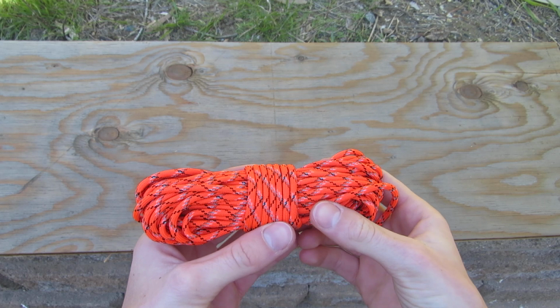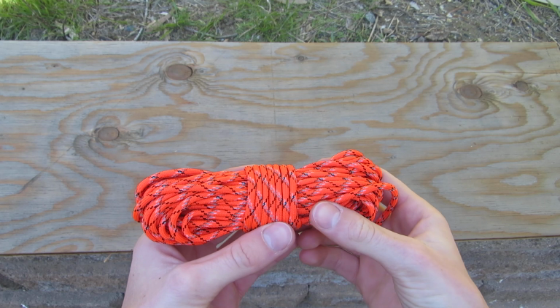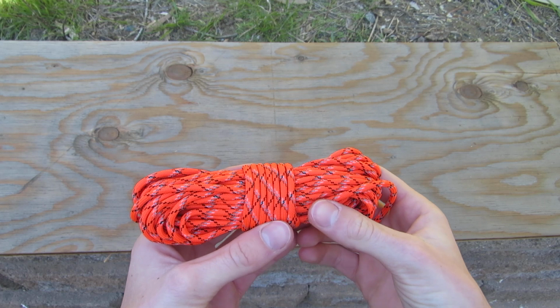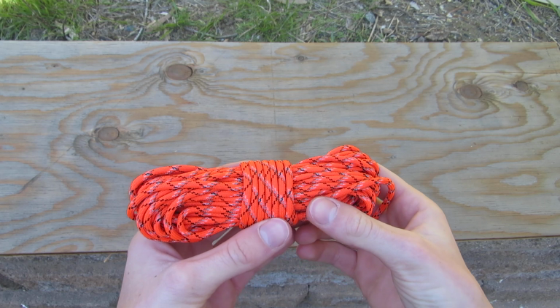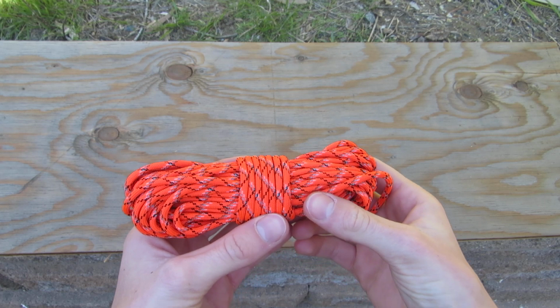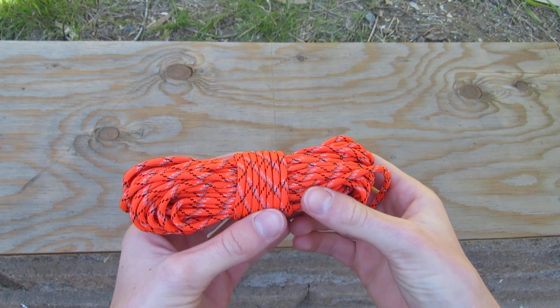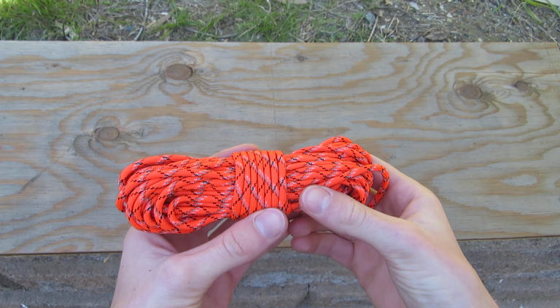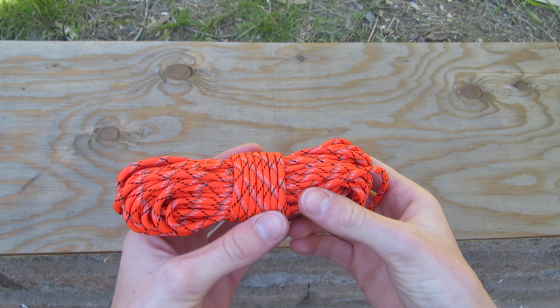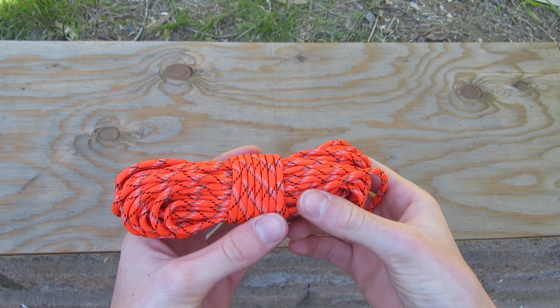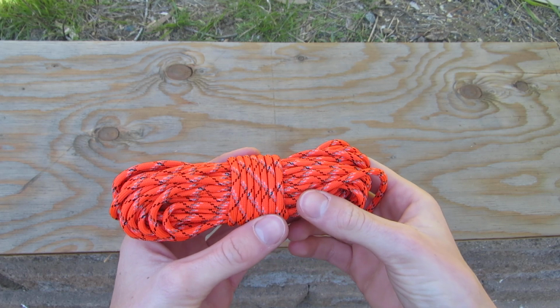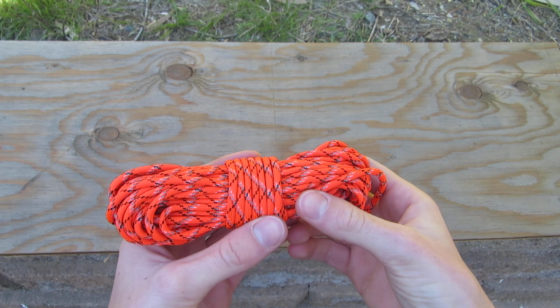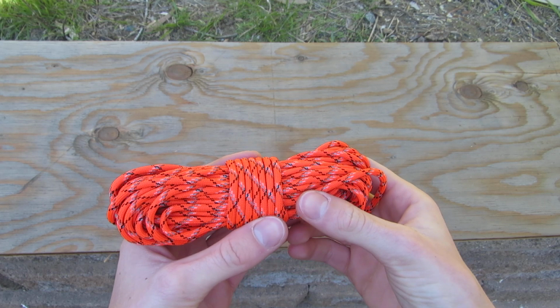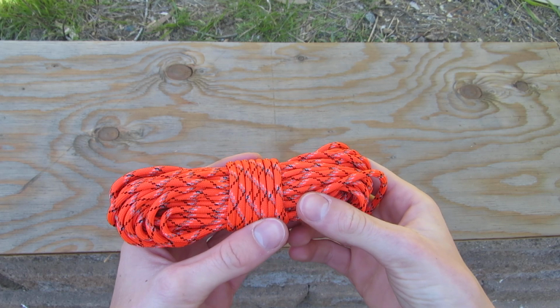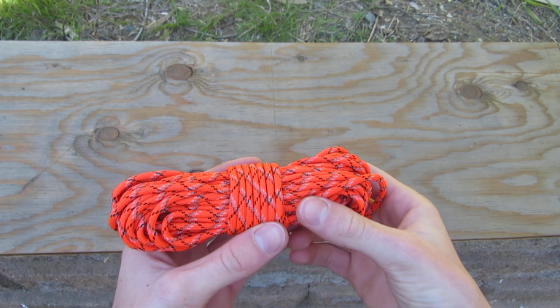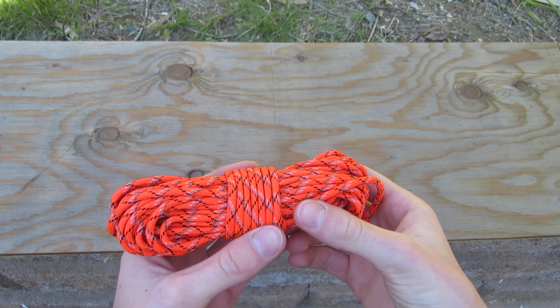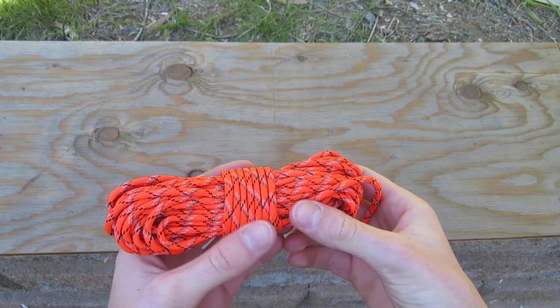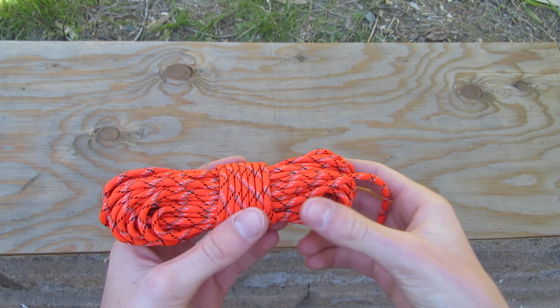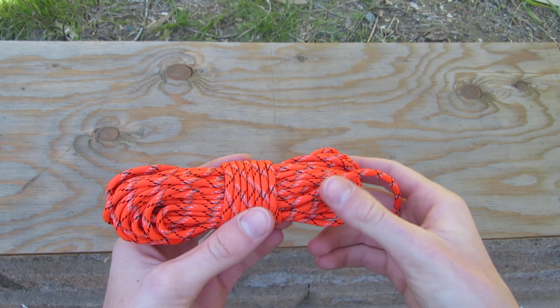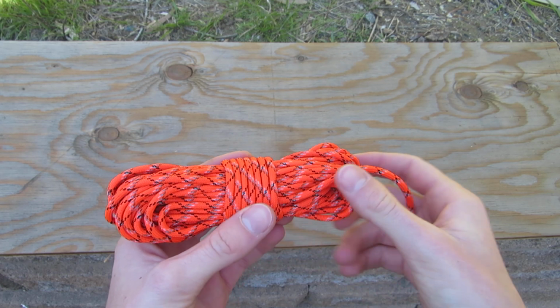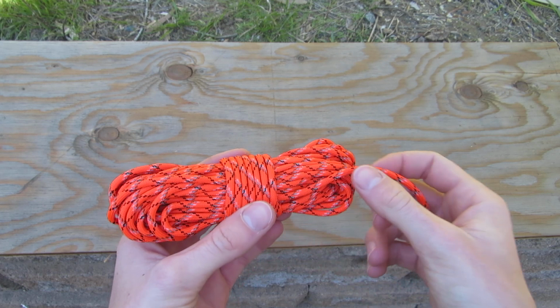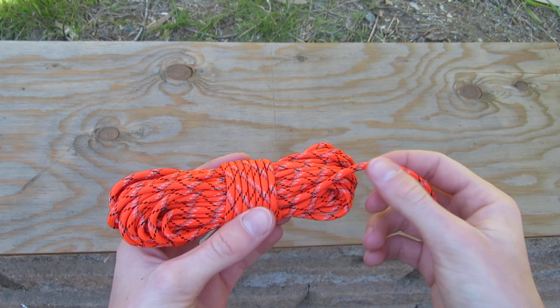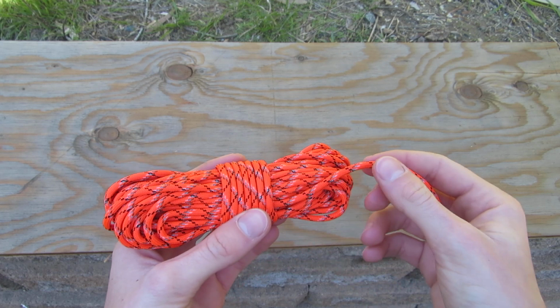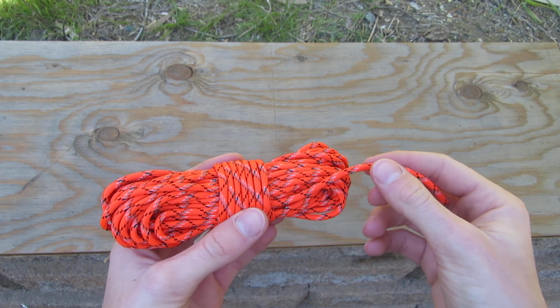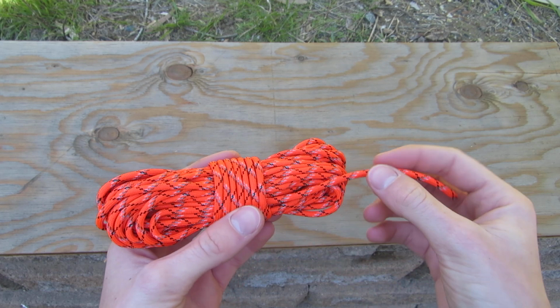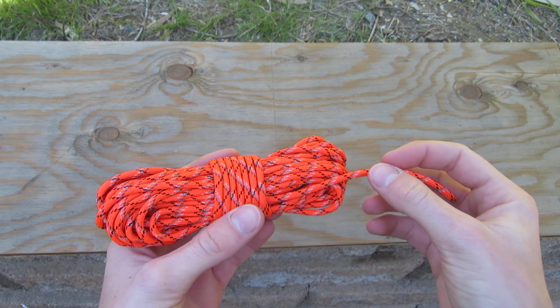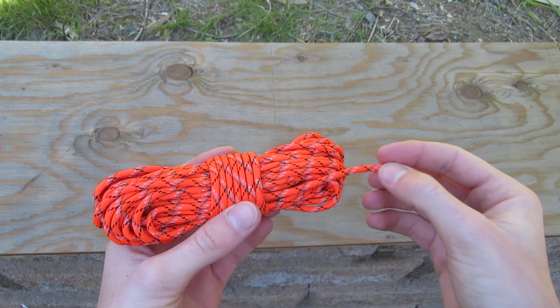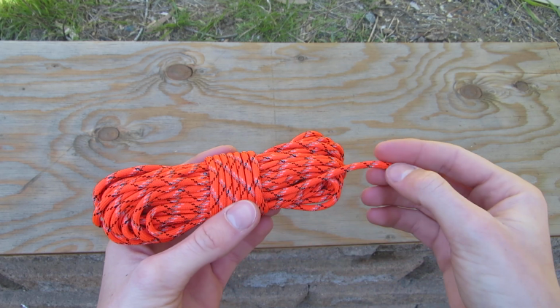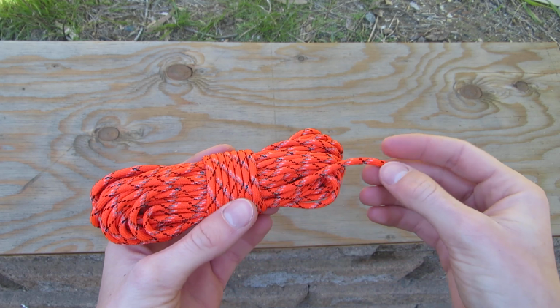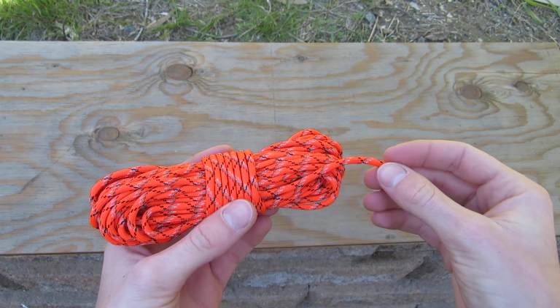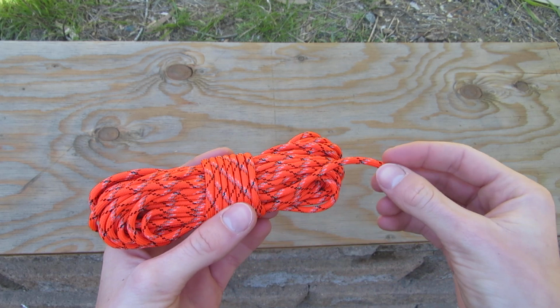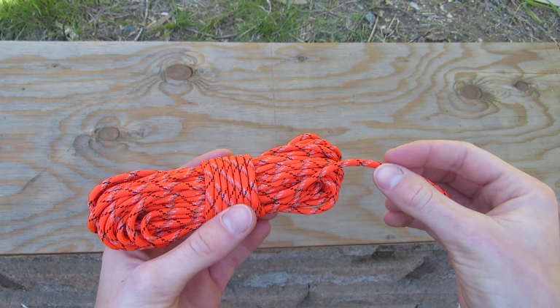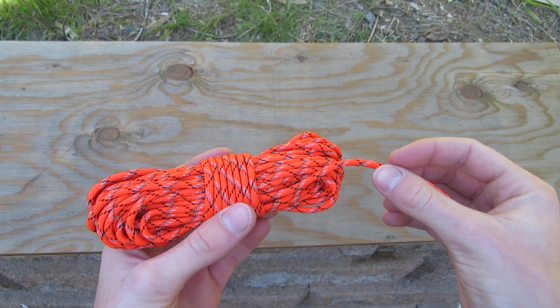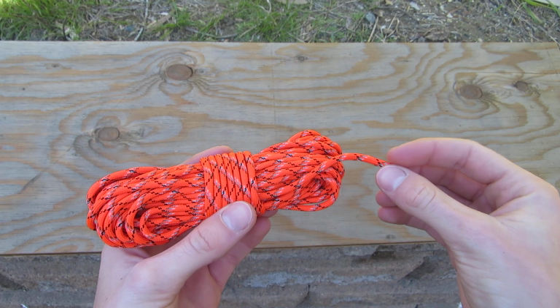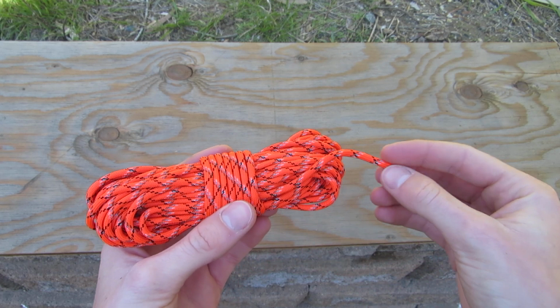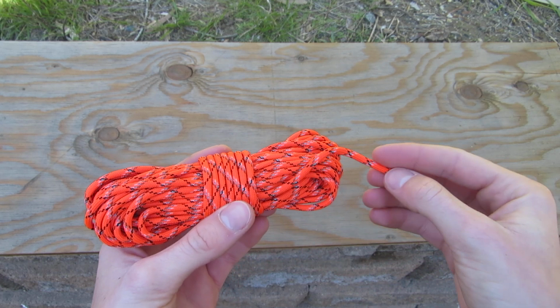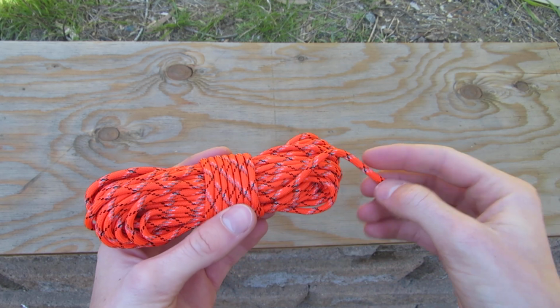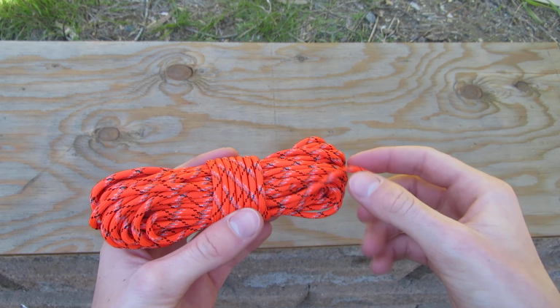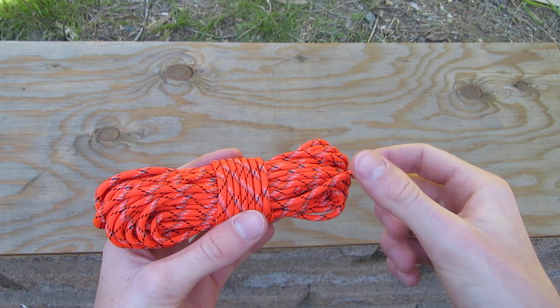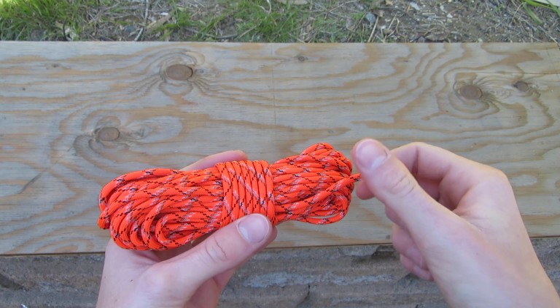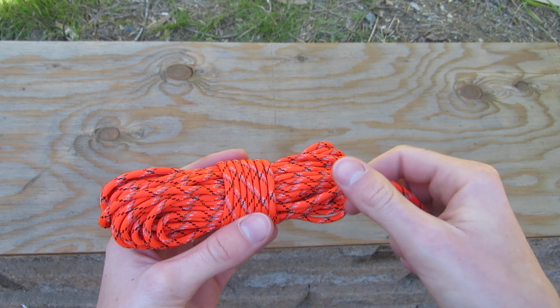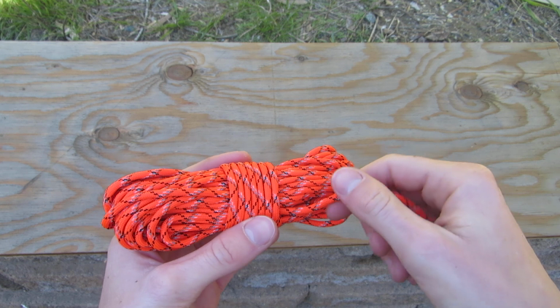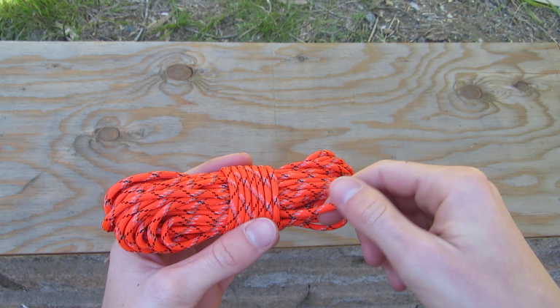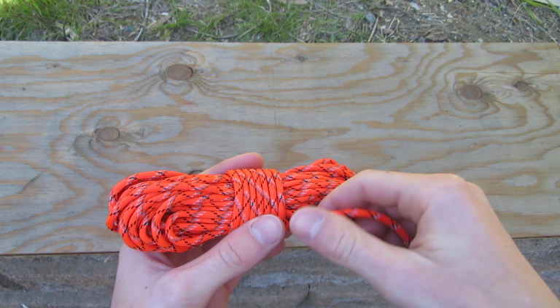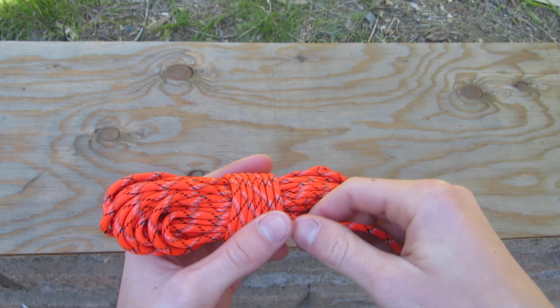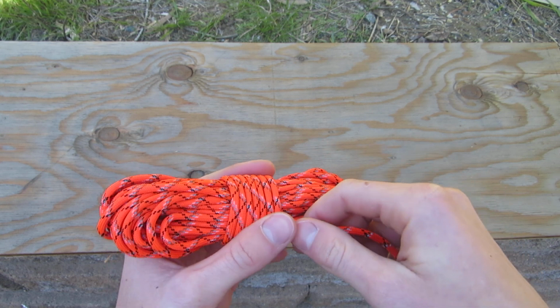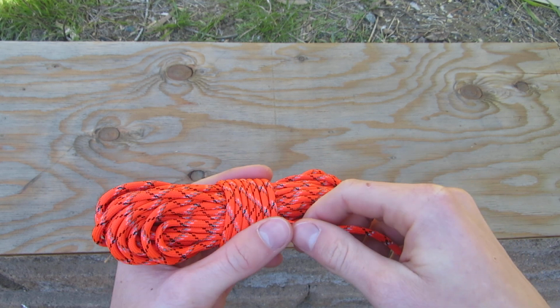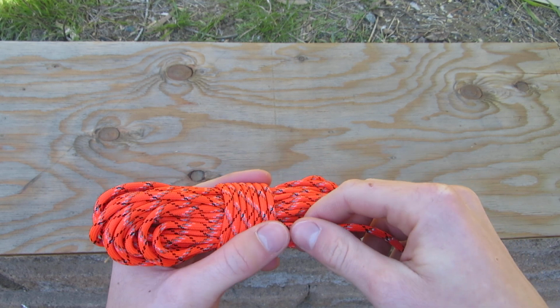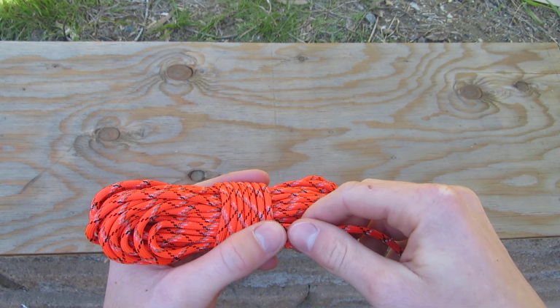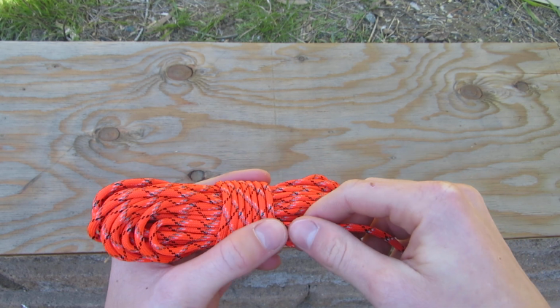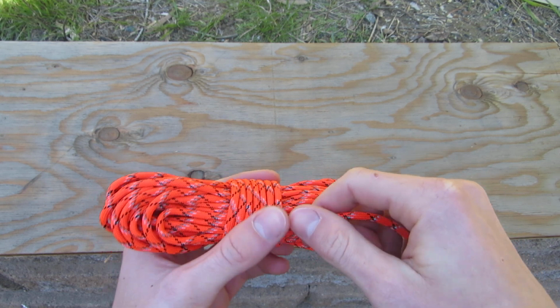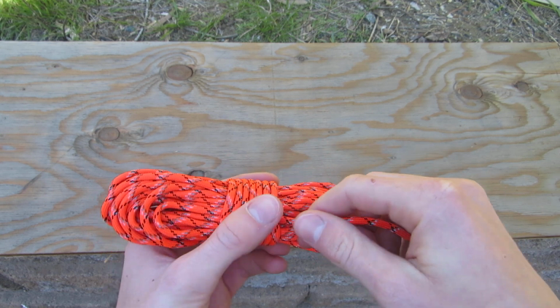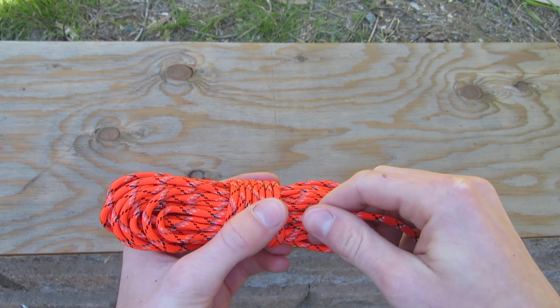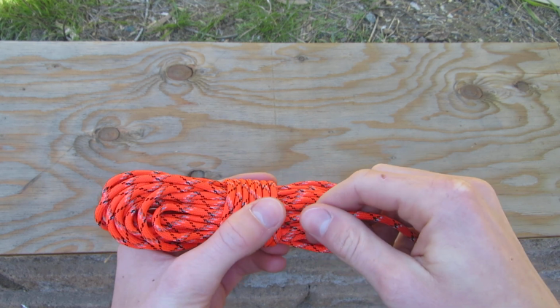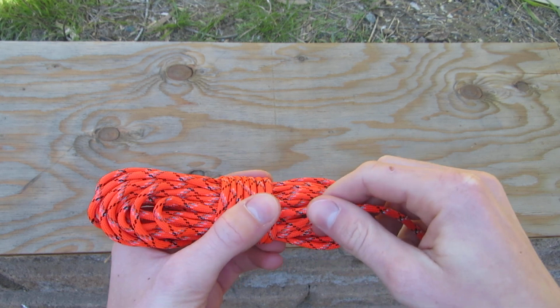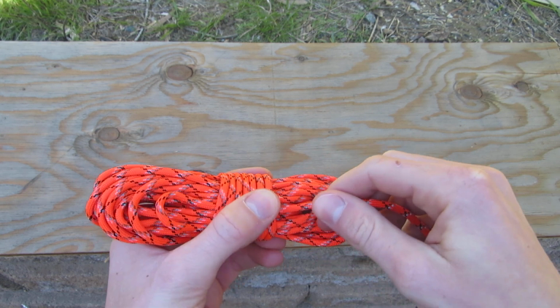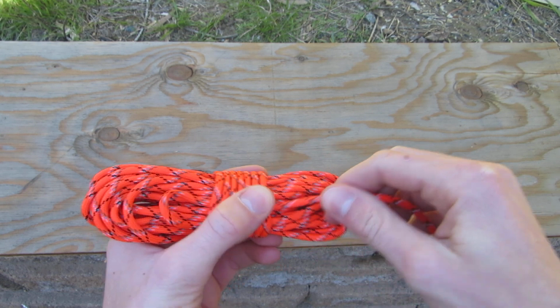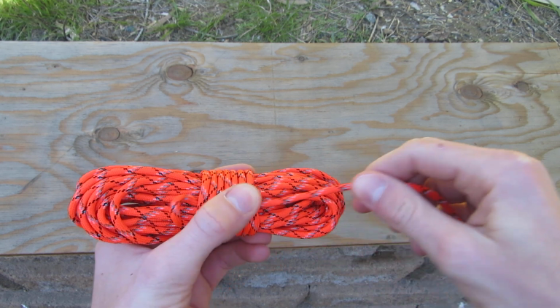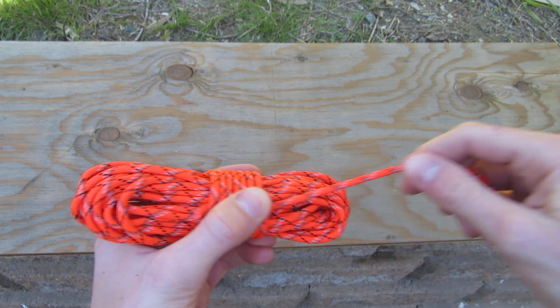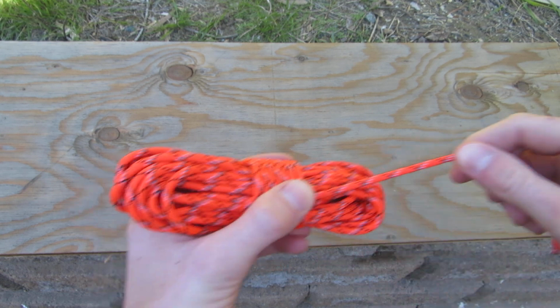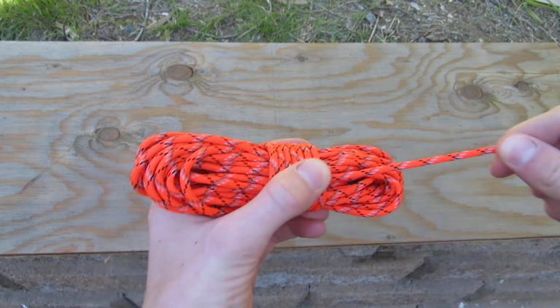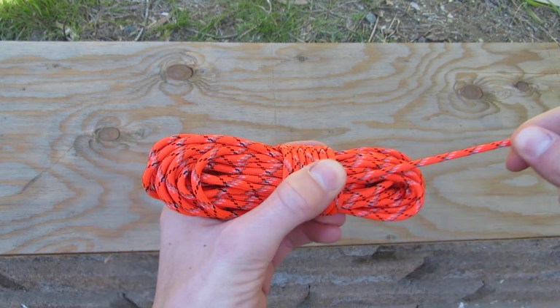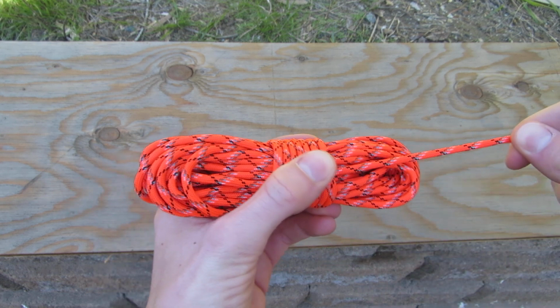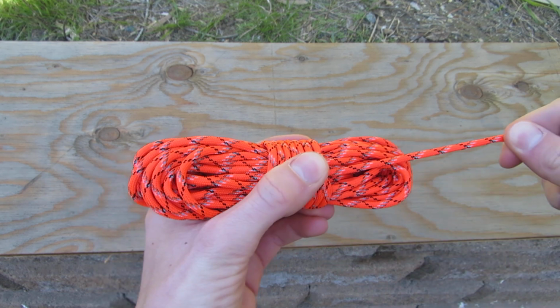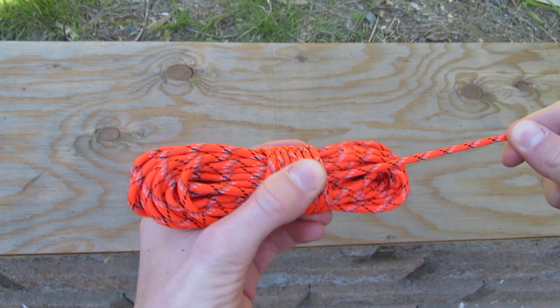Hi, welcome back to Refugee in the Wild. In this video, I will show you how to coil paracord easily and quickly, and it also comes undone very nicely.